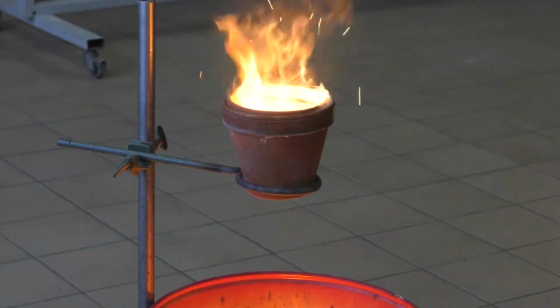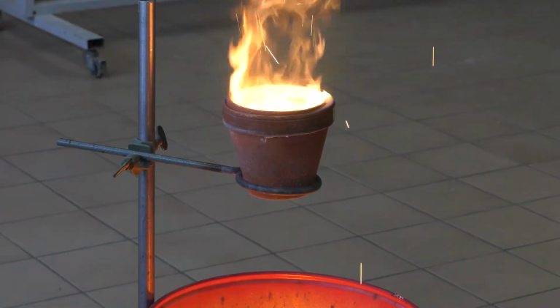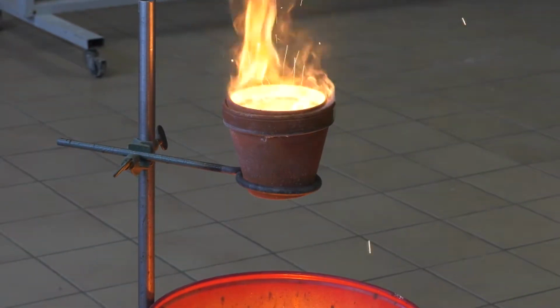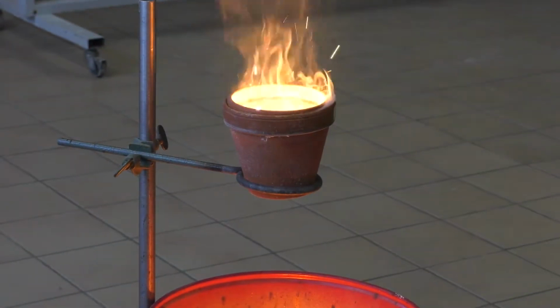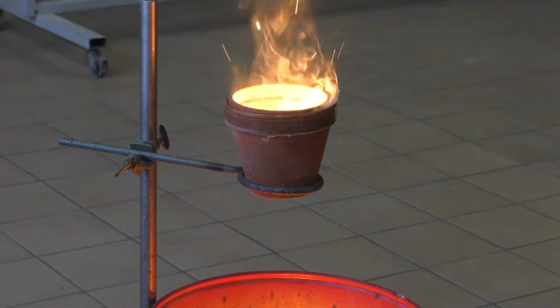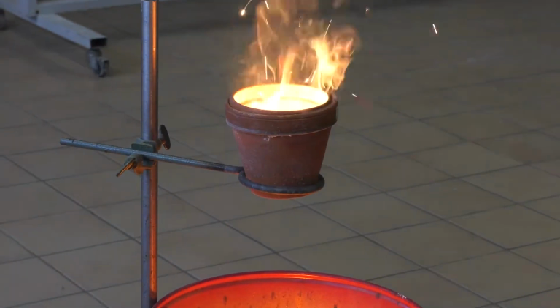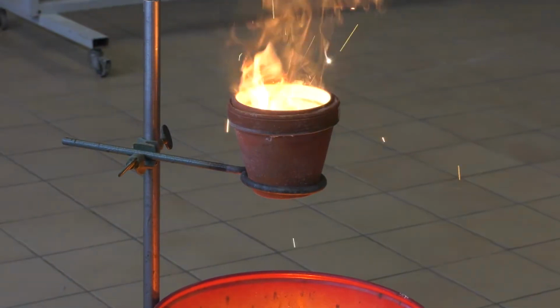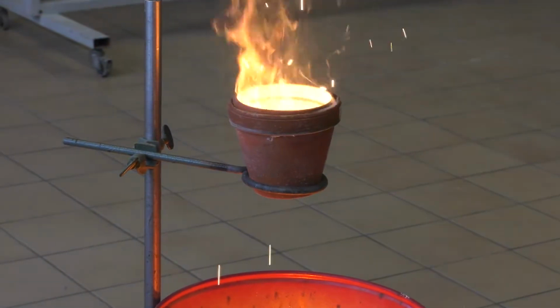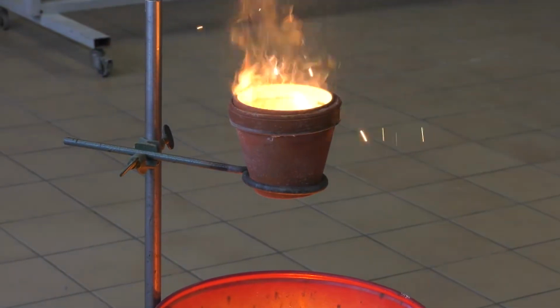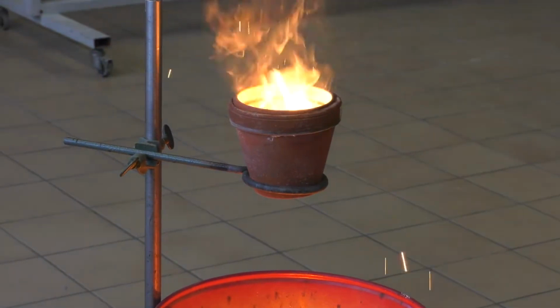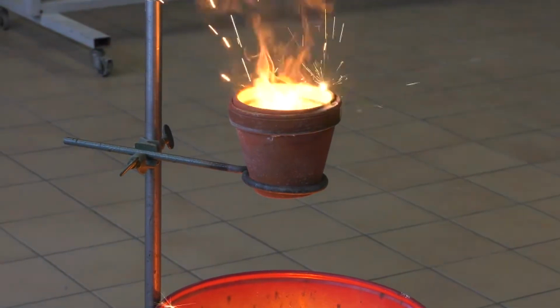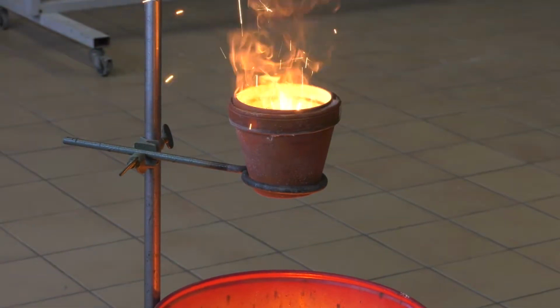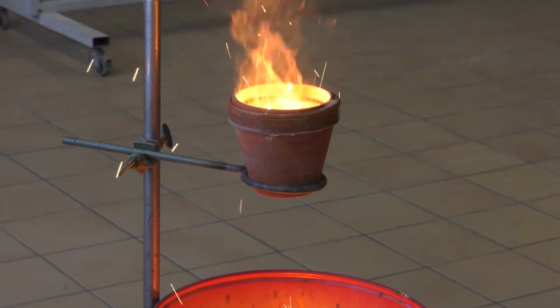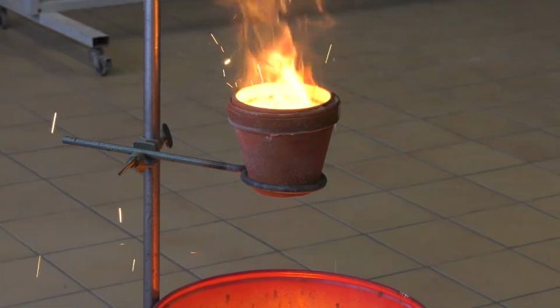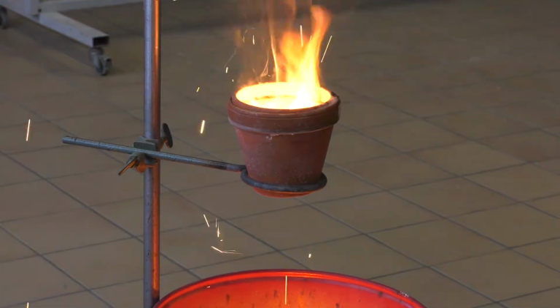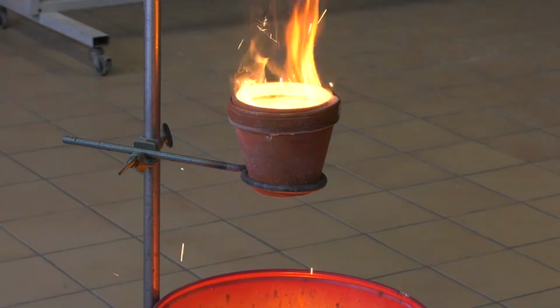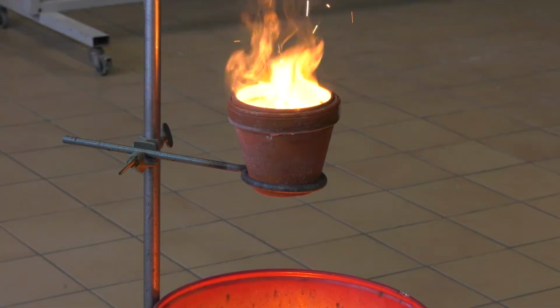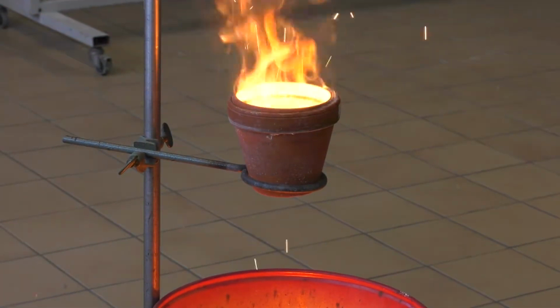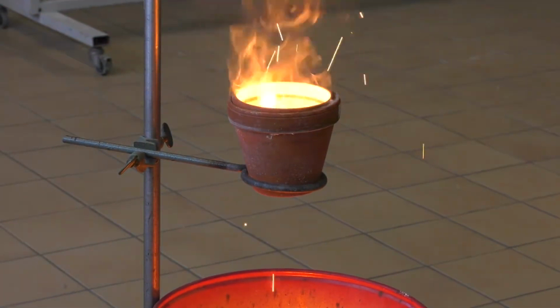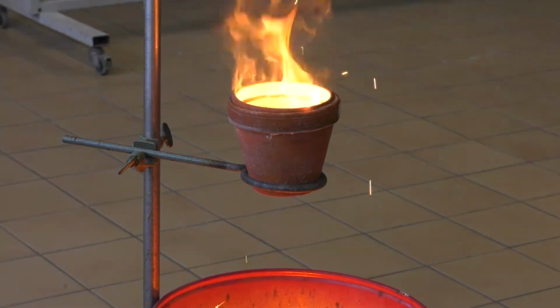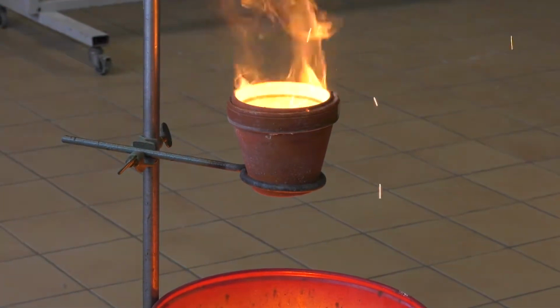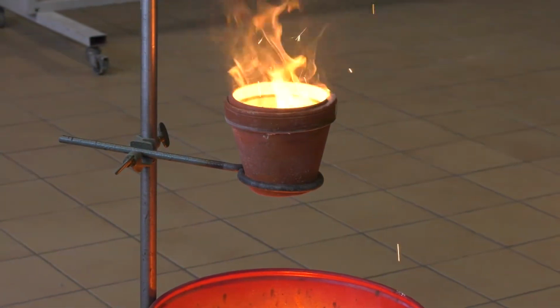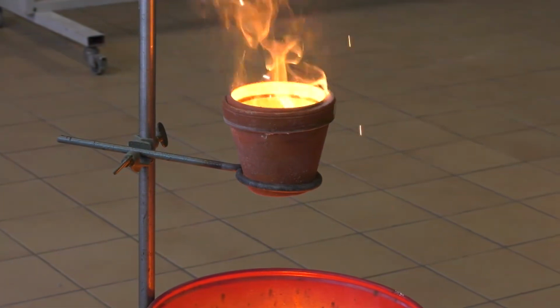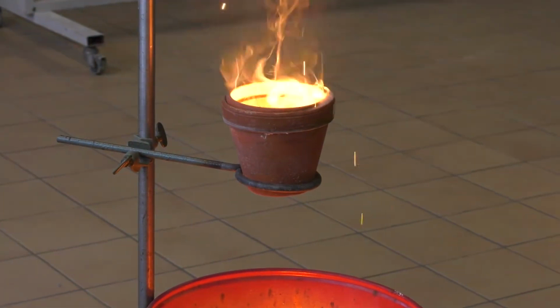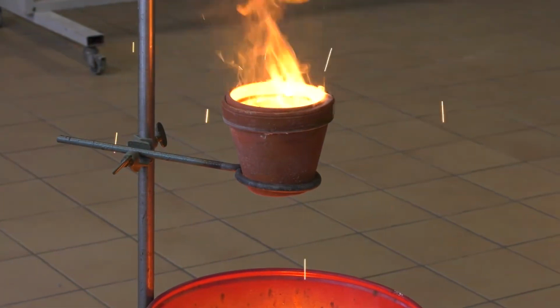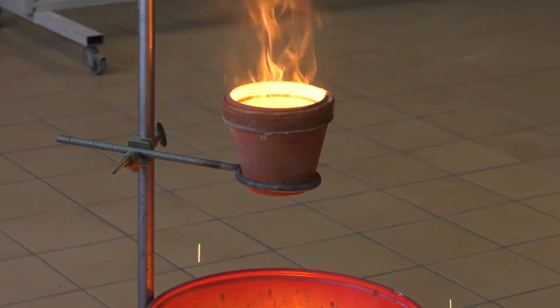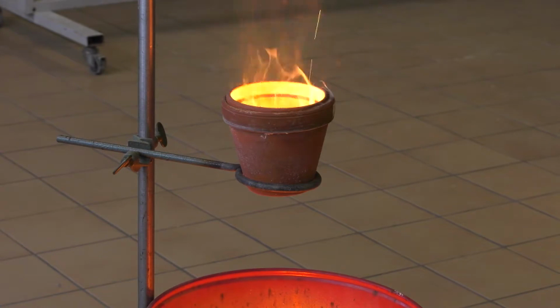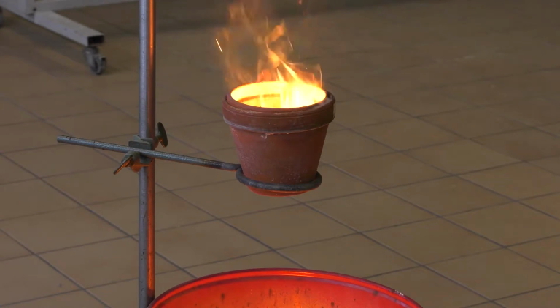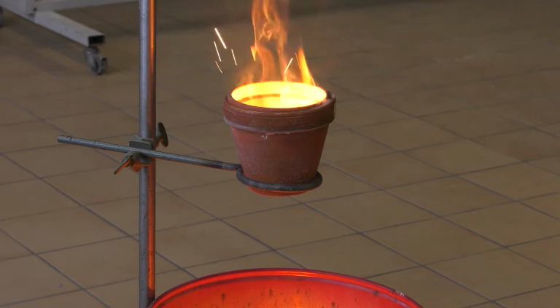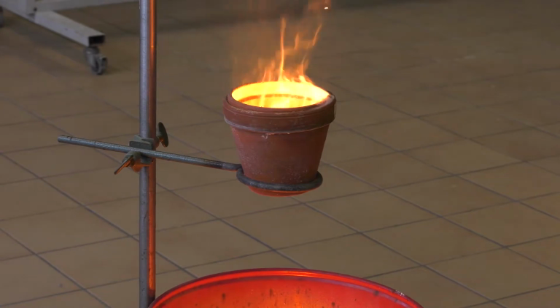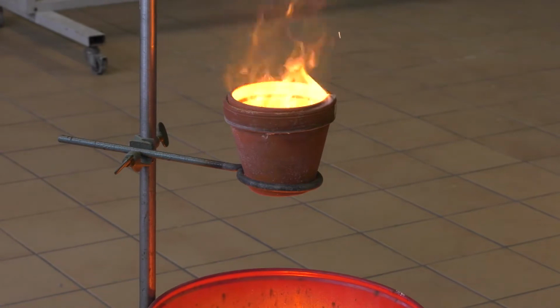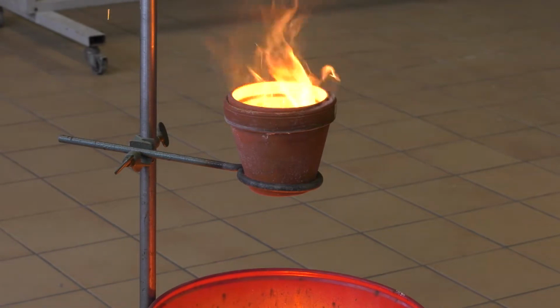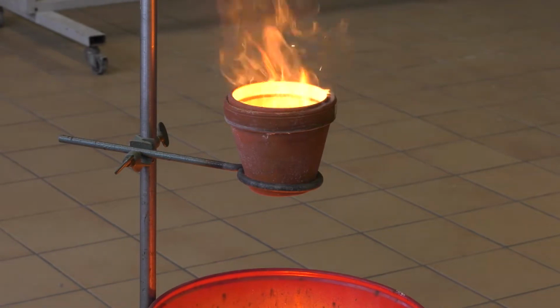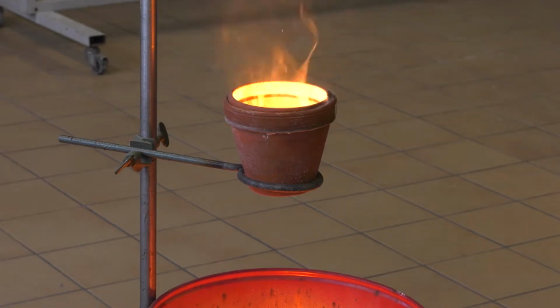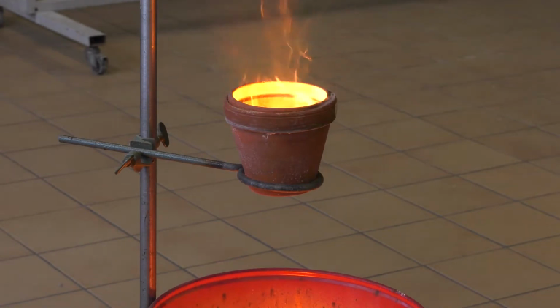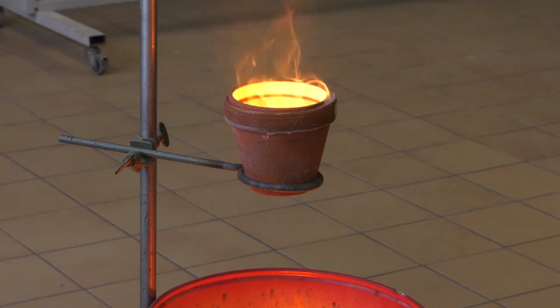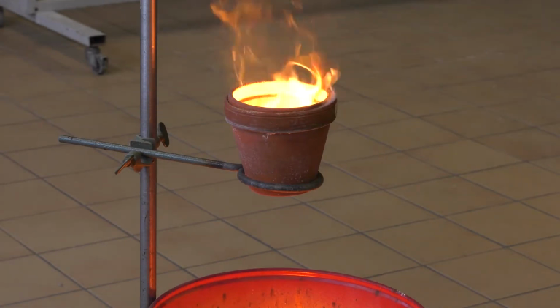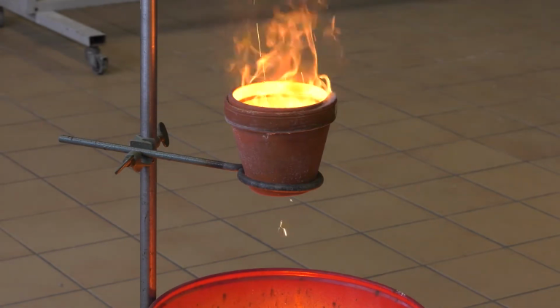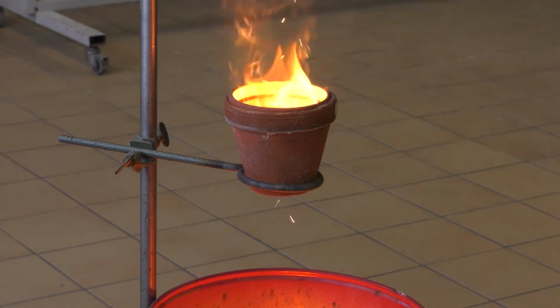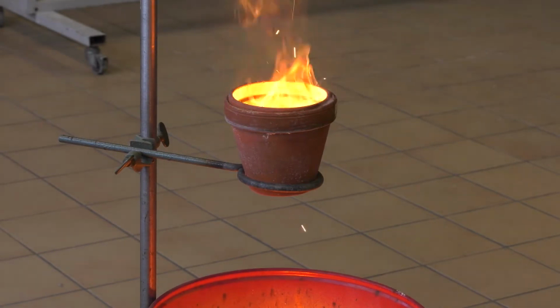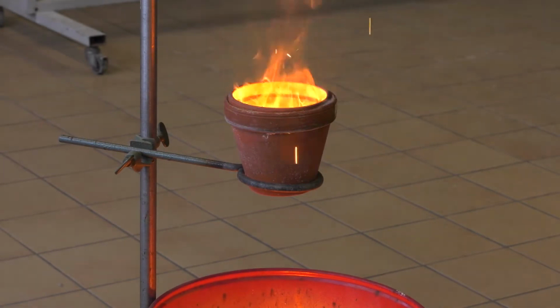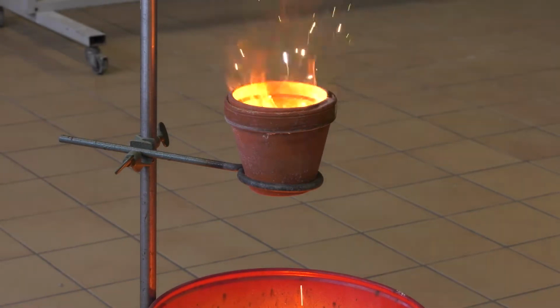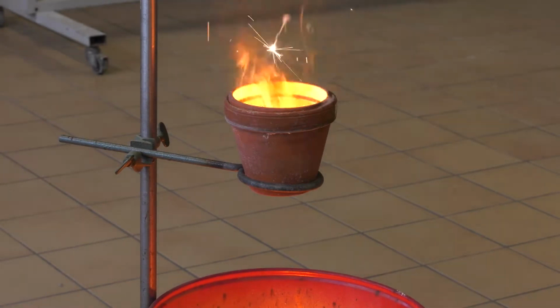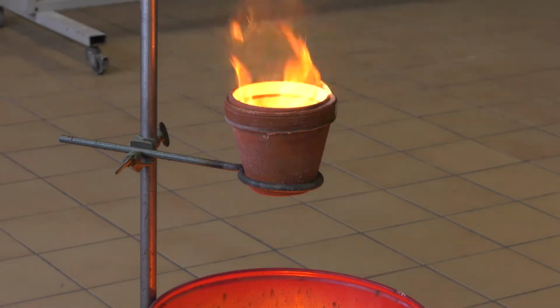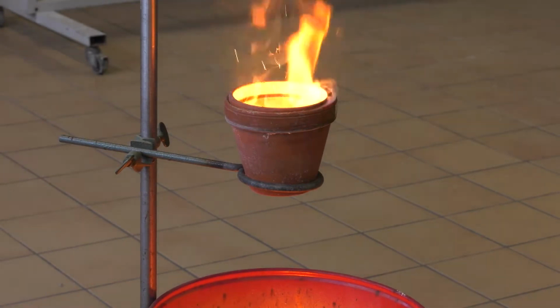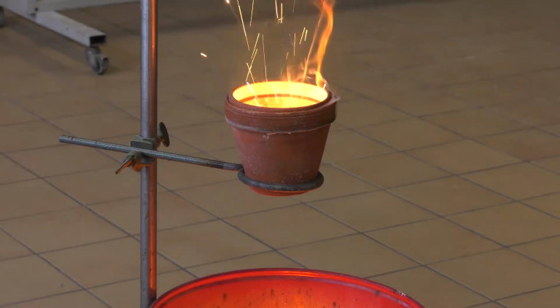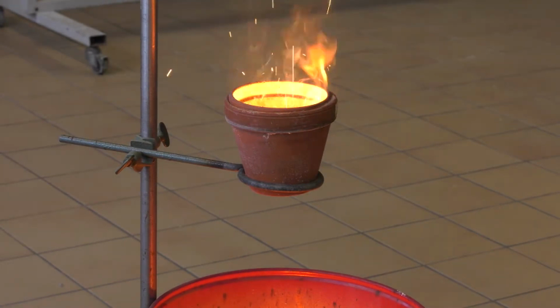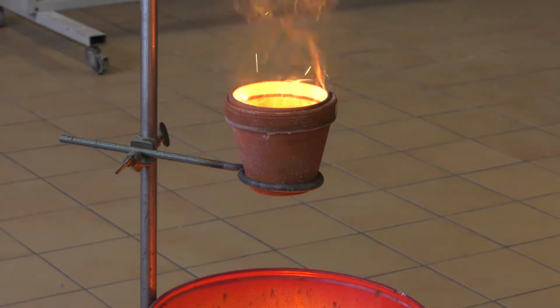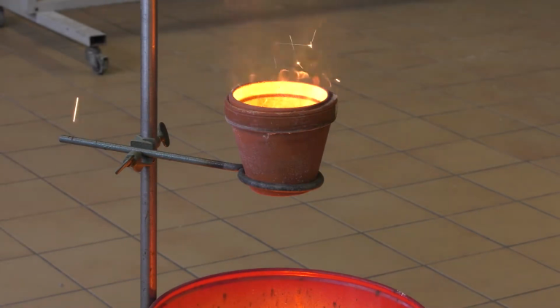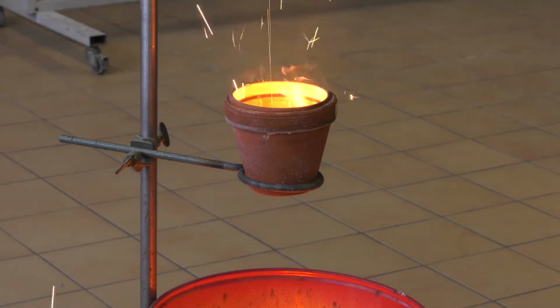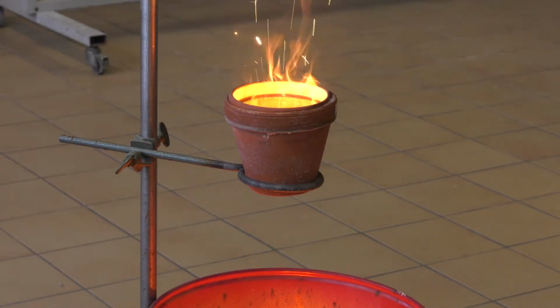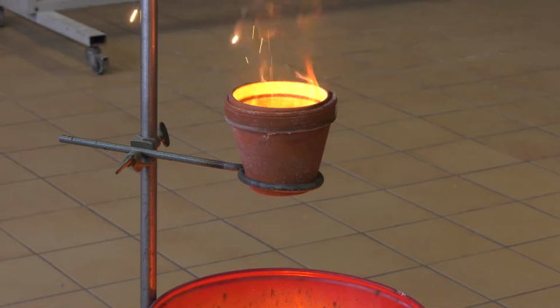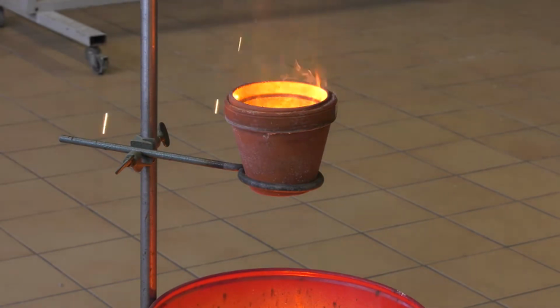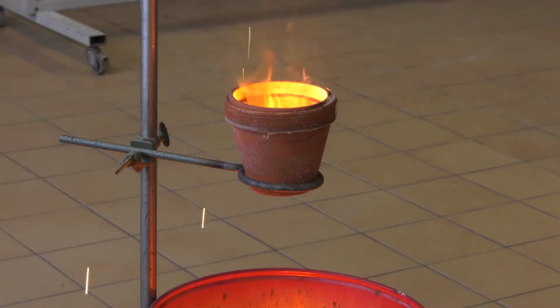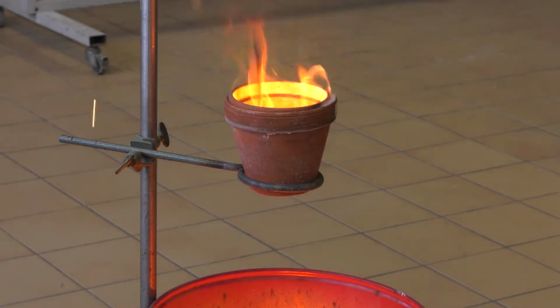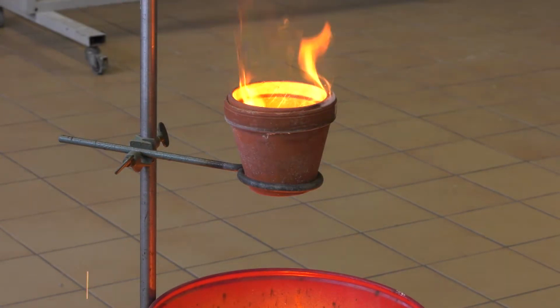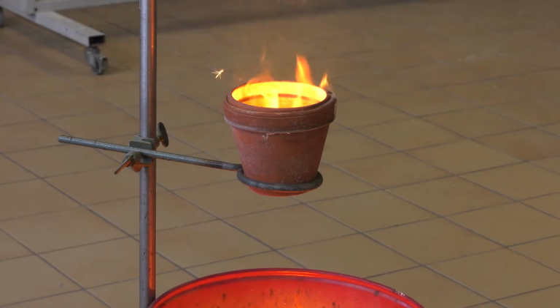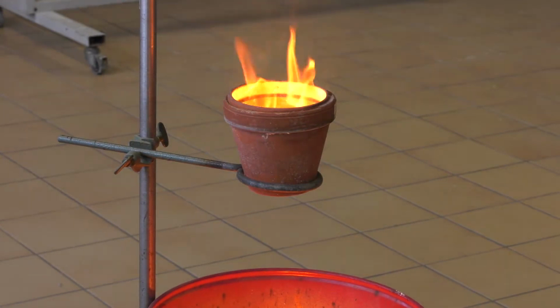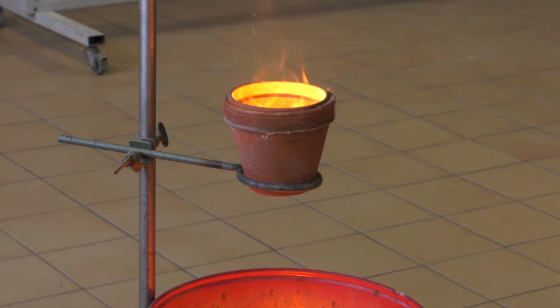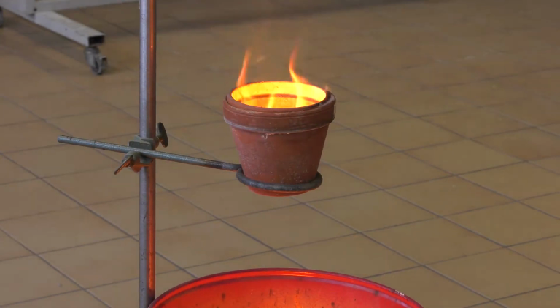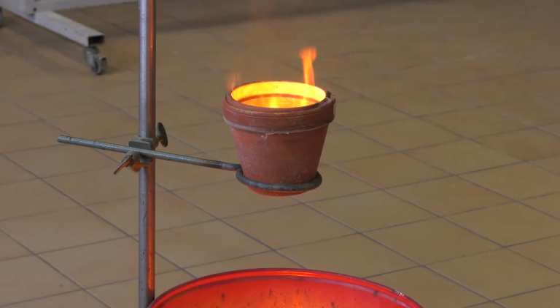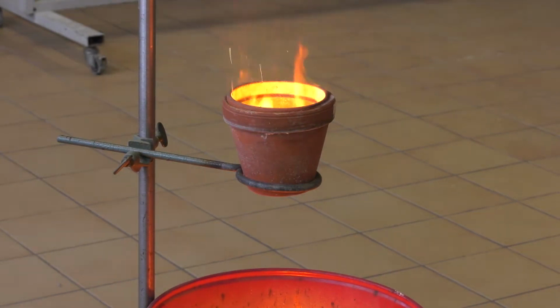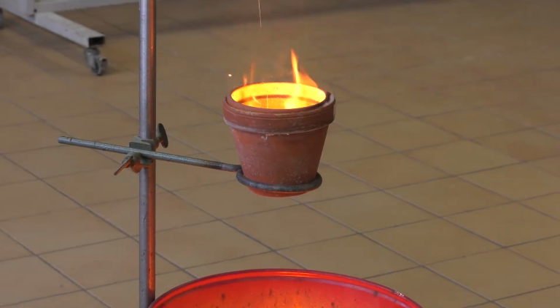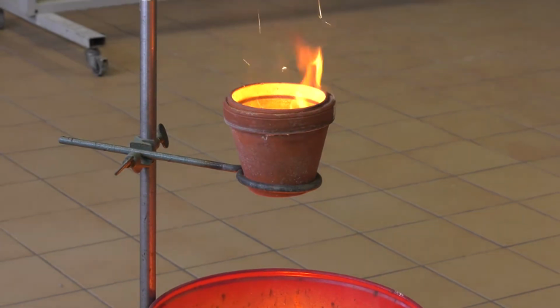Thermite produces a strong exothermic reaction whose heat can go up to 2,500 degrees Celsius.